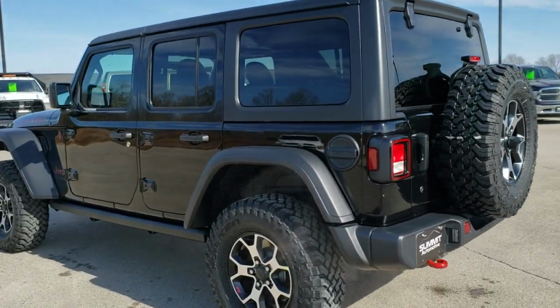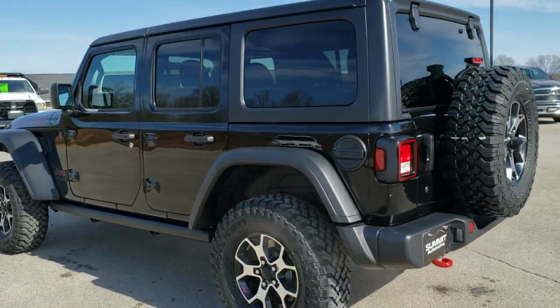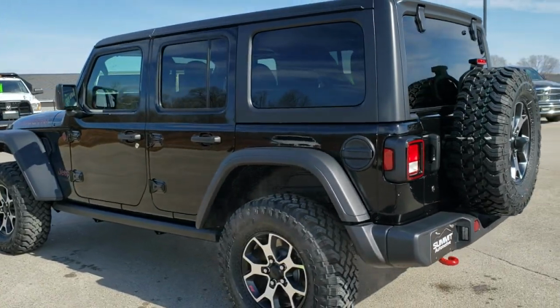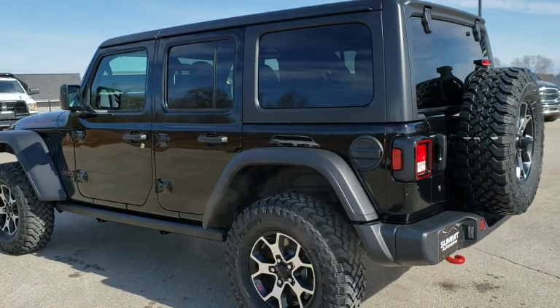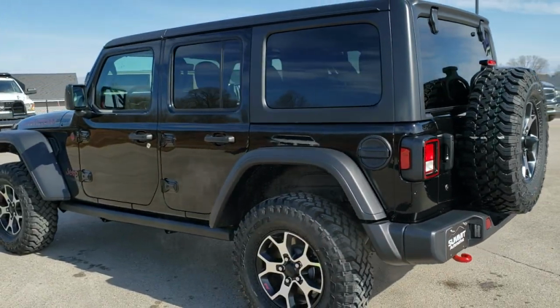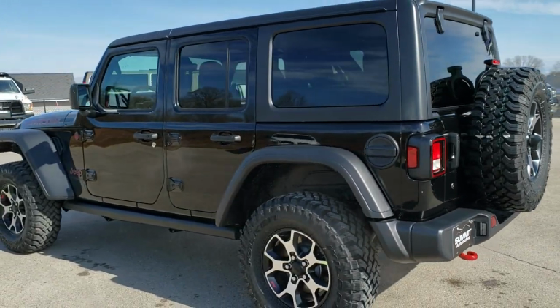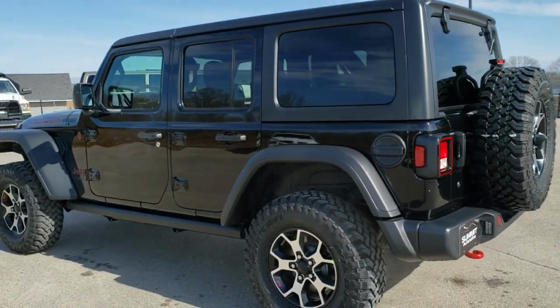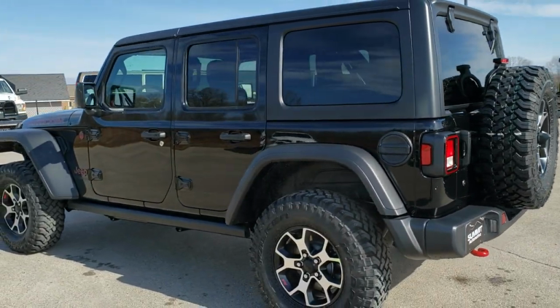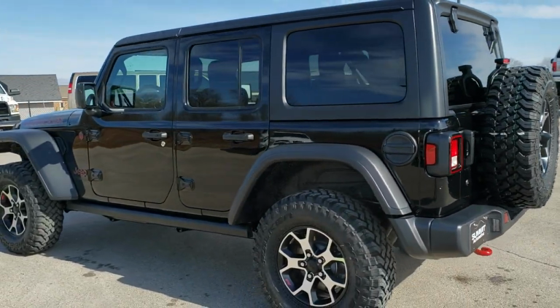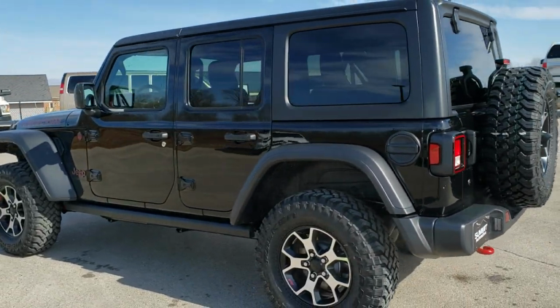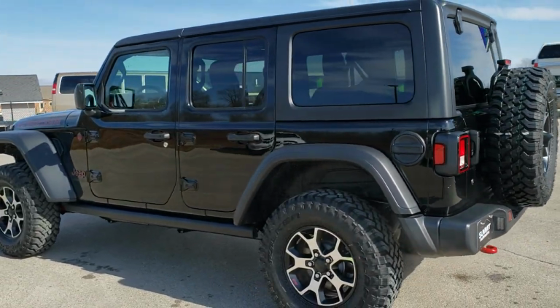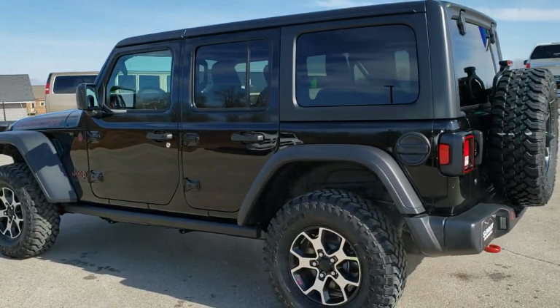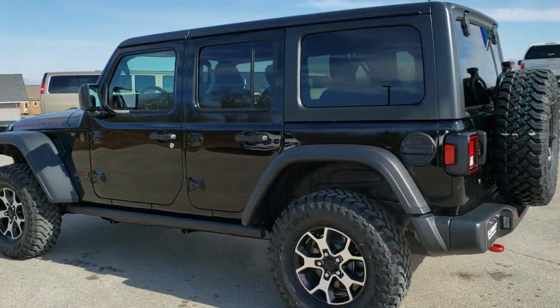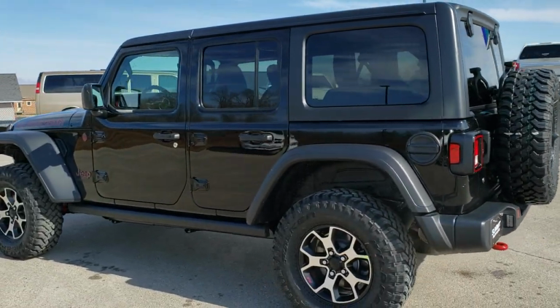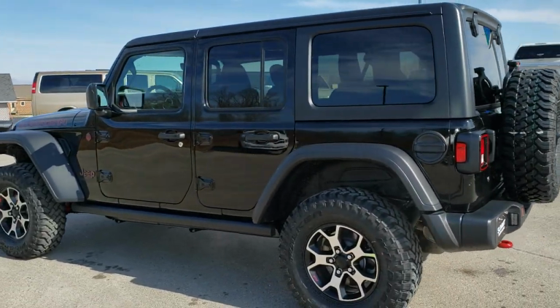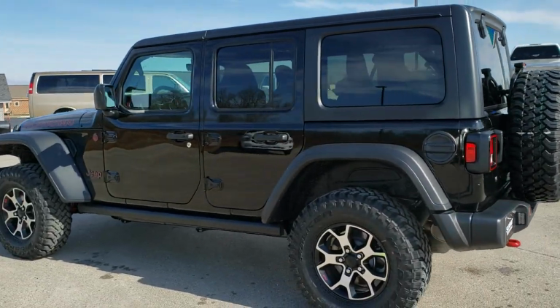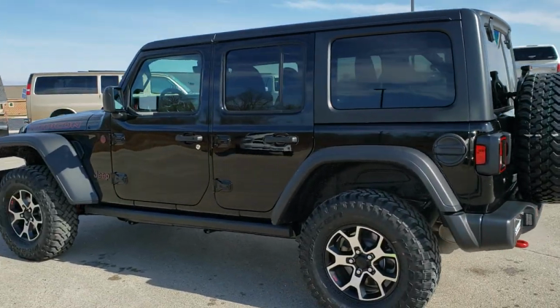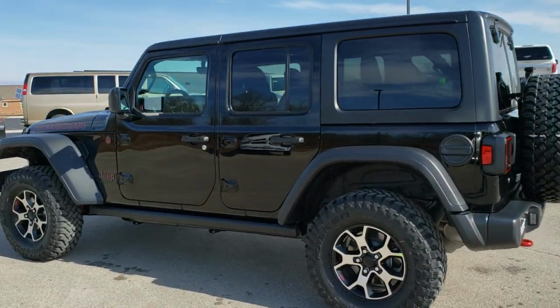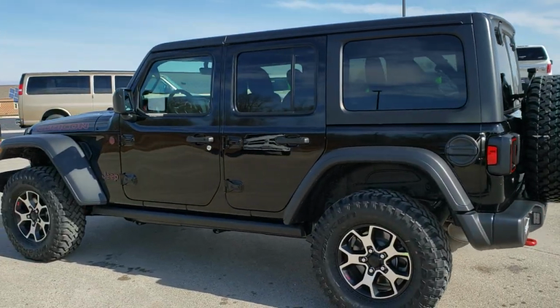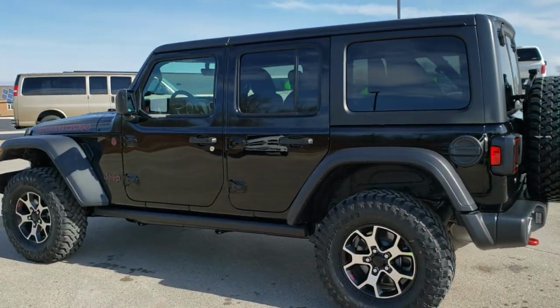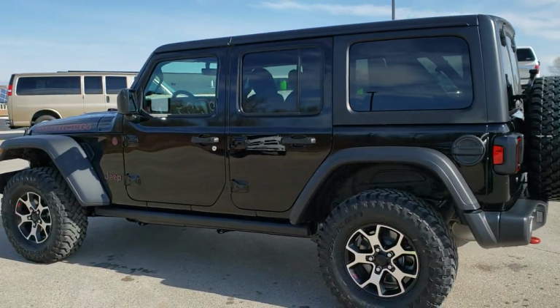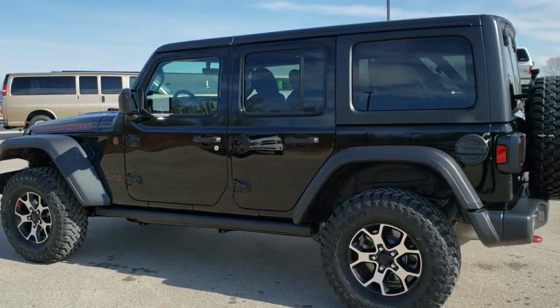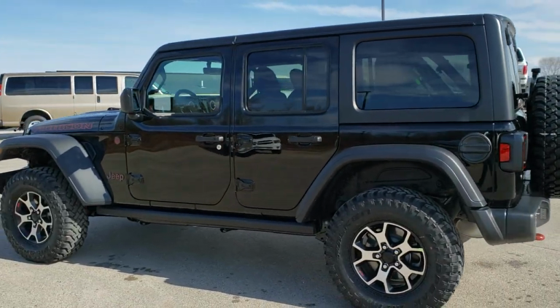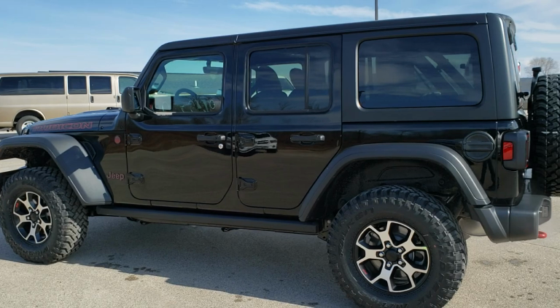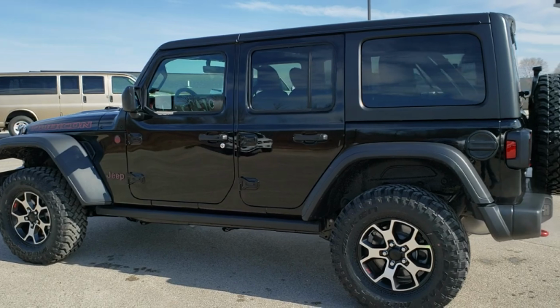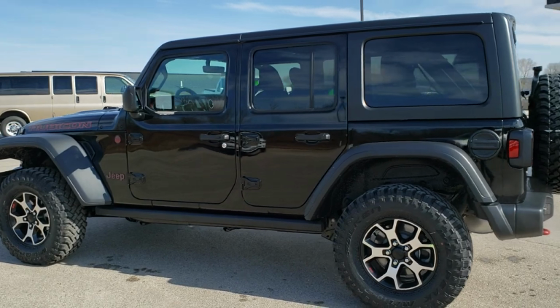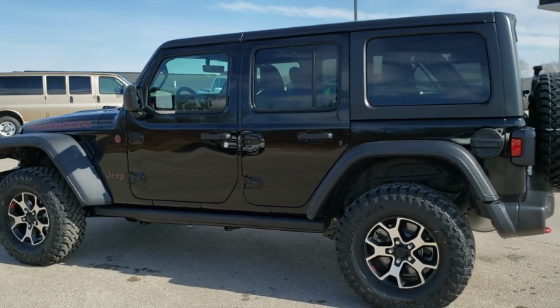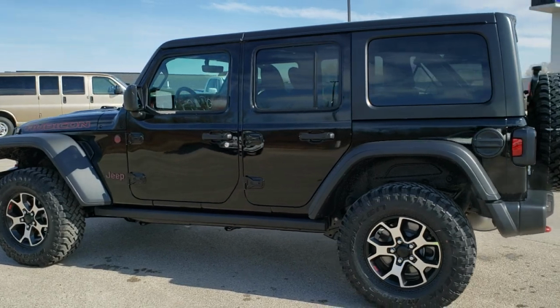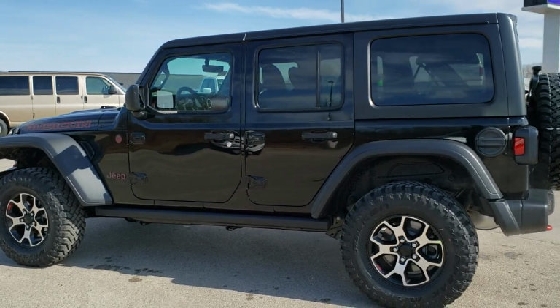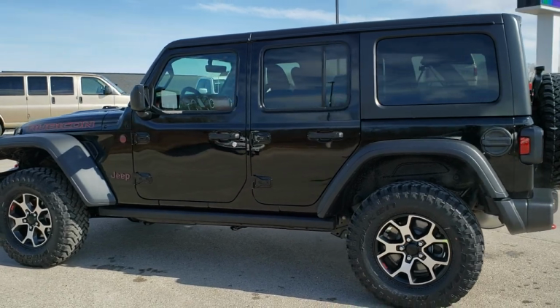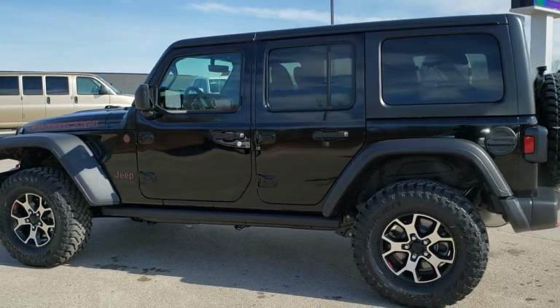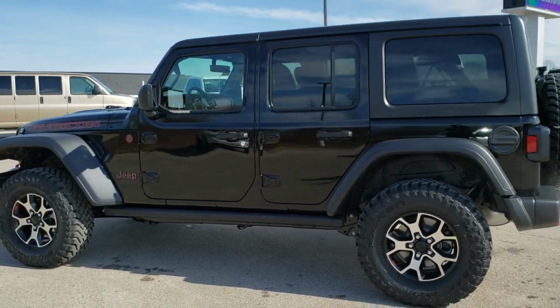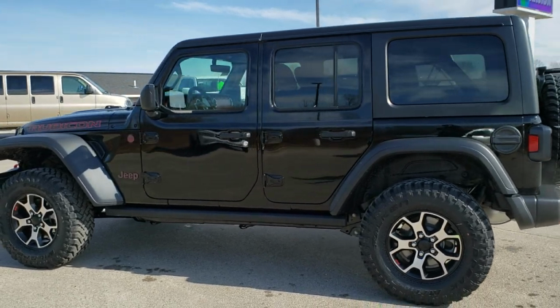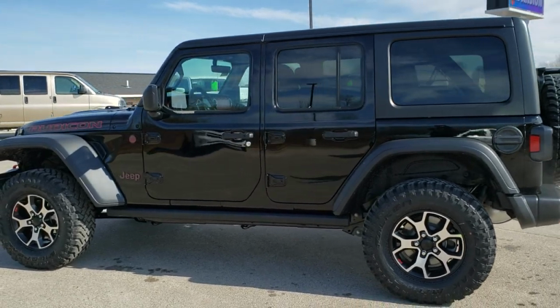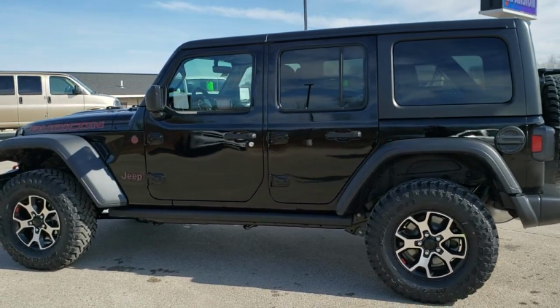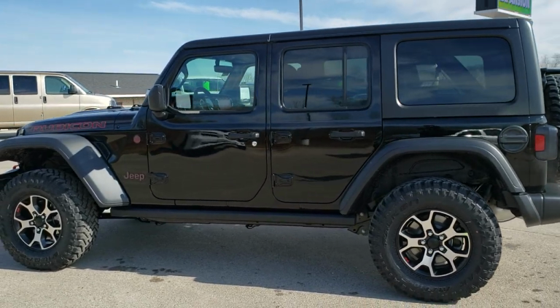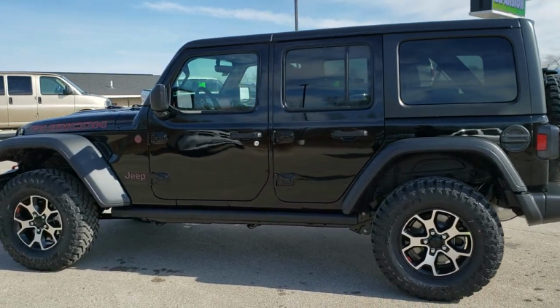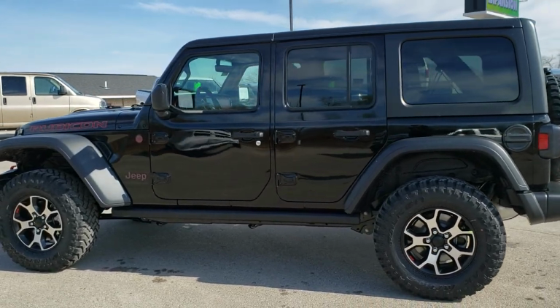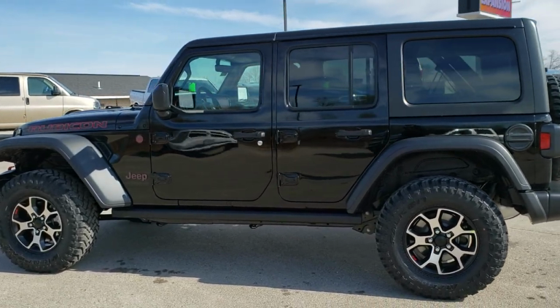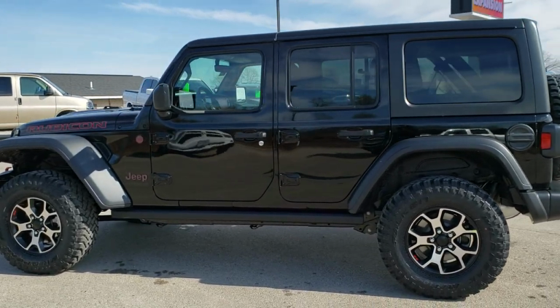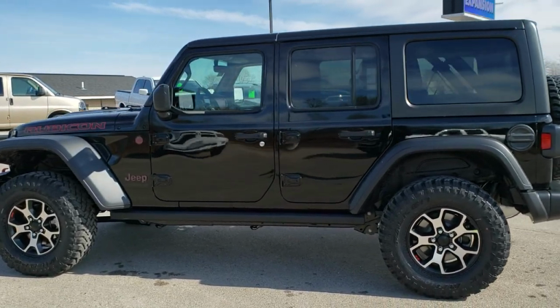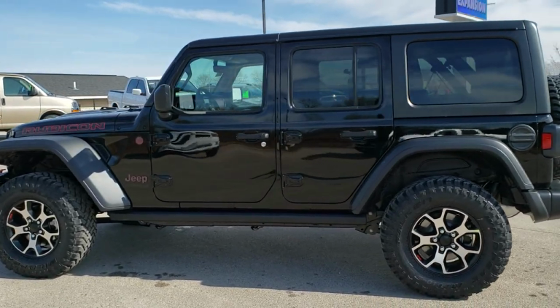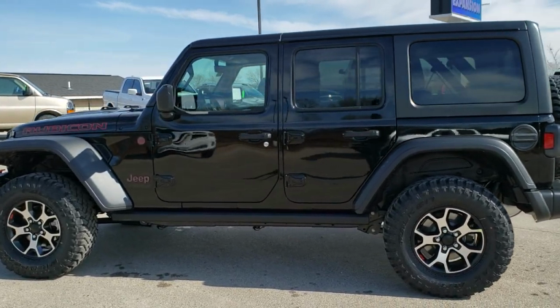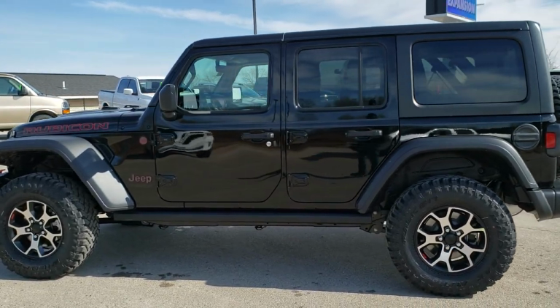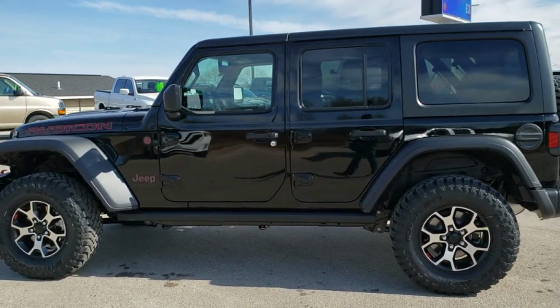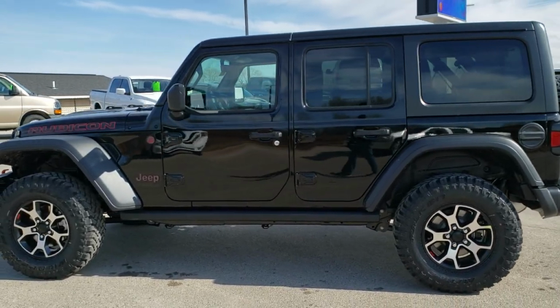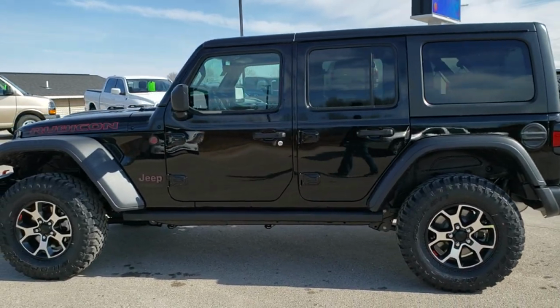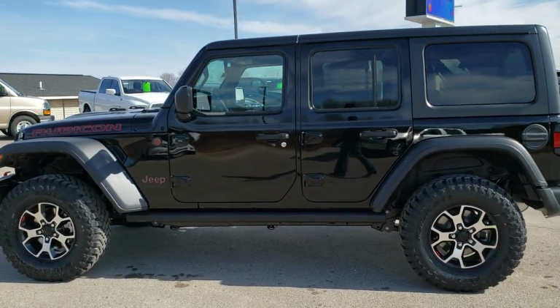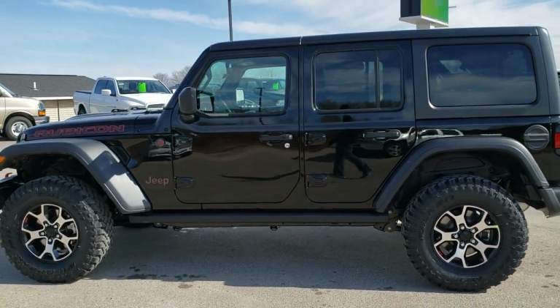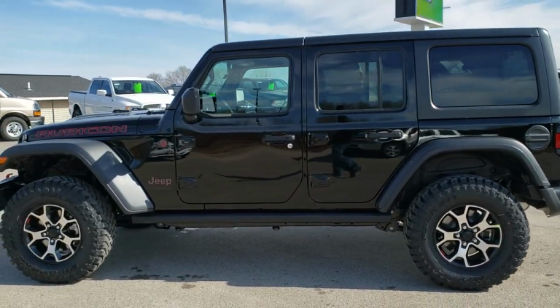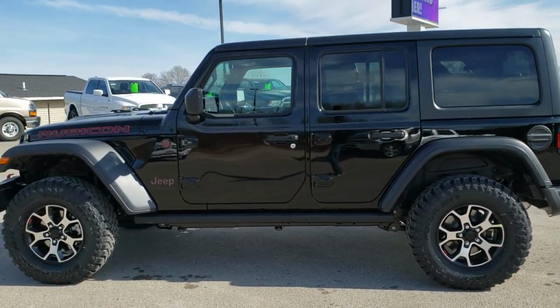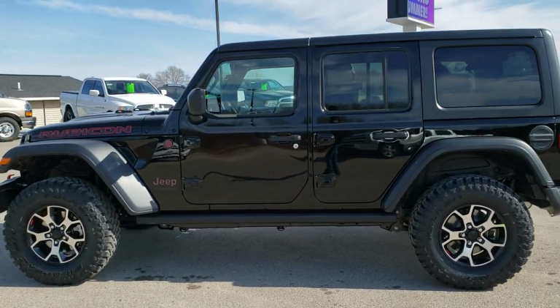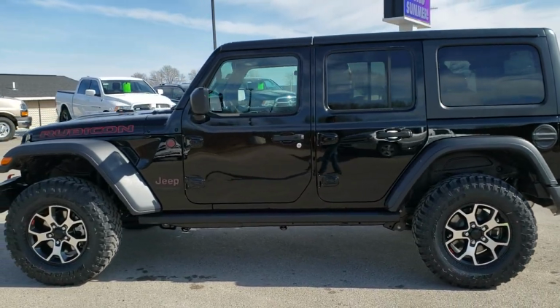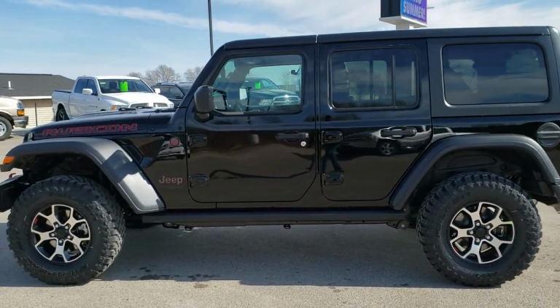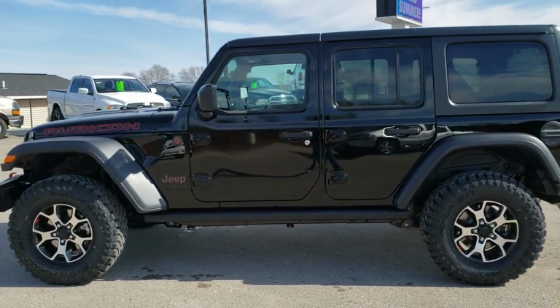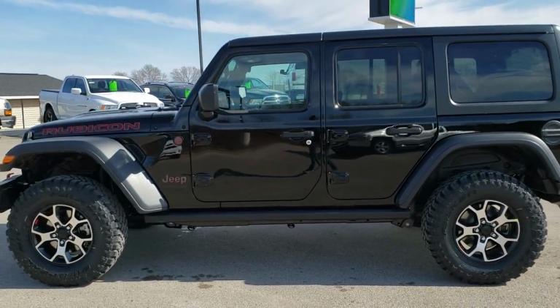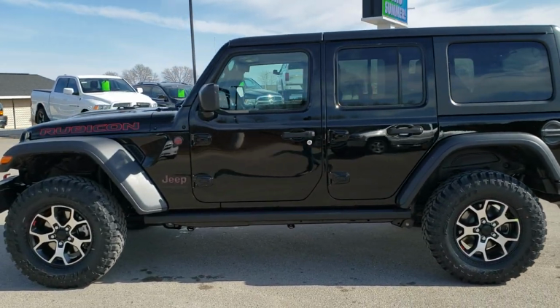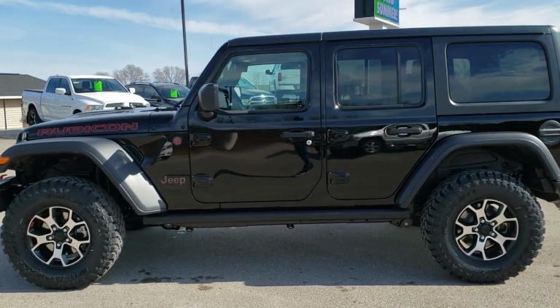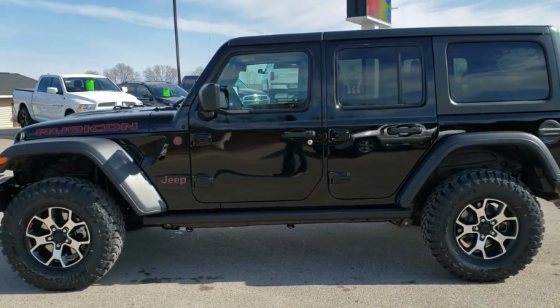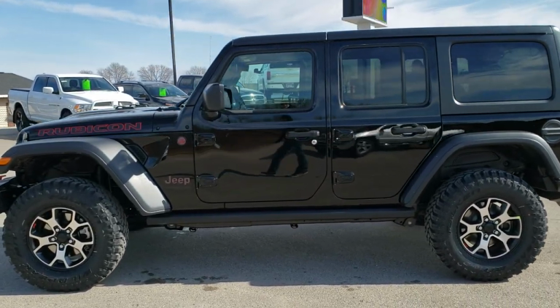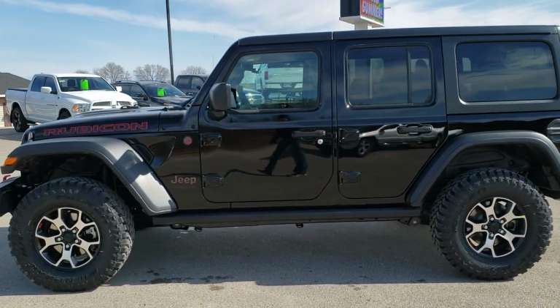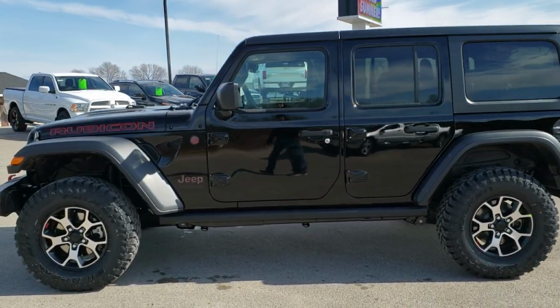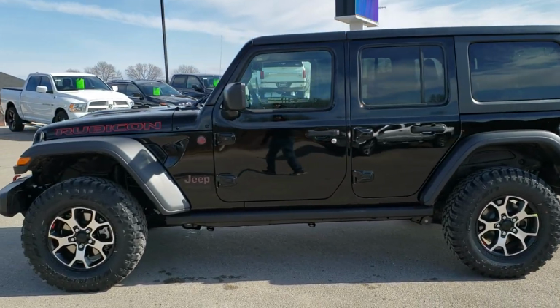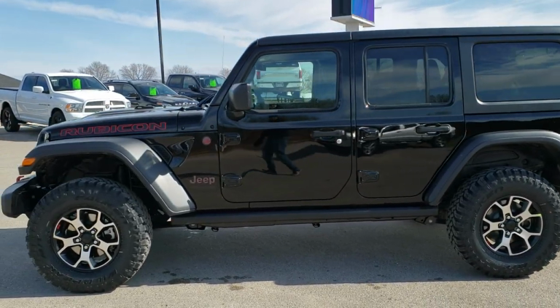We like doing the walk-around so you can get a good idea of the overall looks of the actual vehicle in actual daylight.